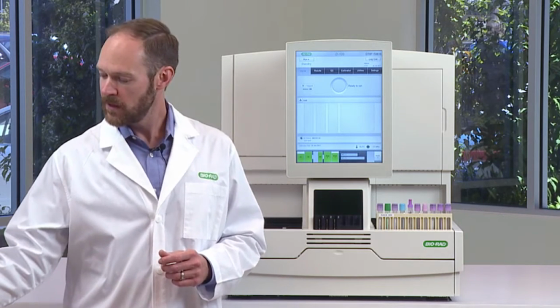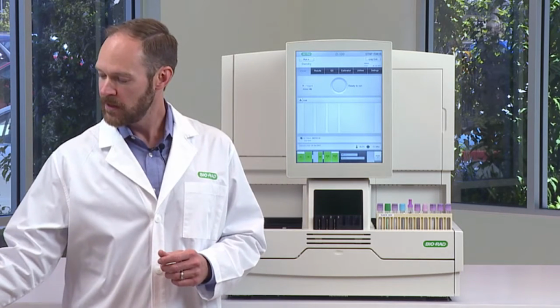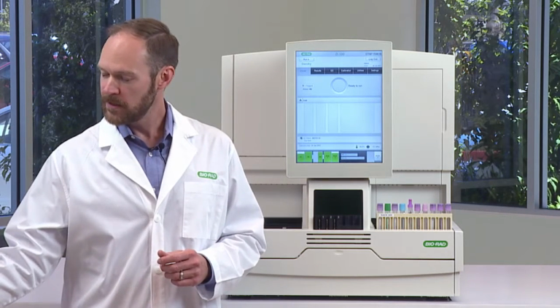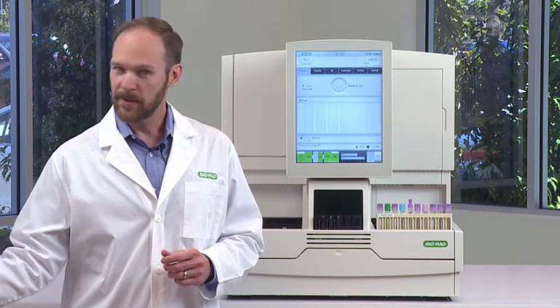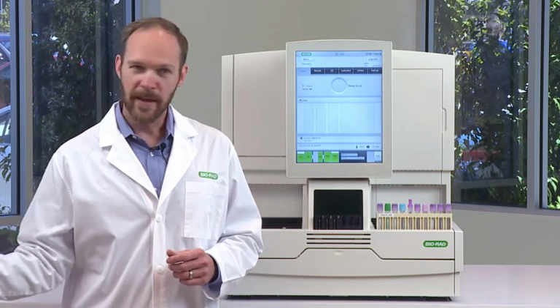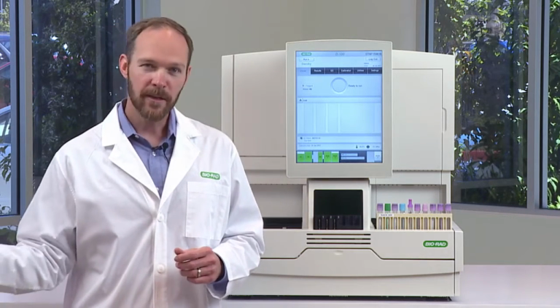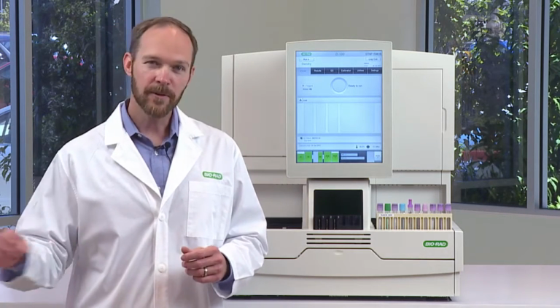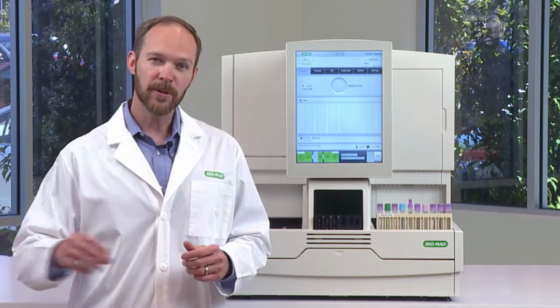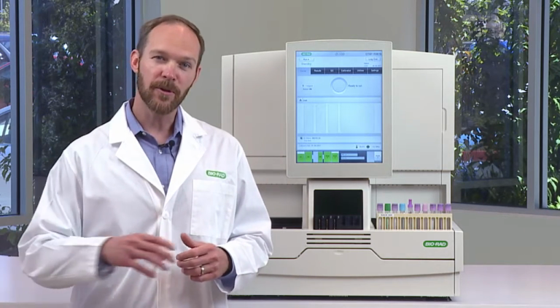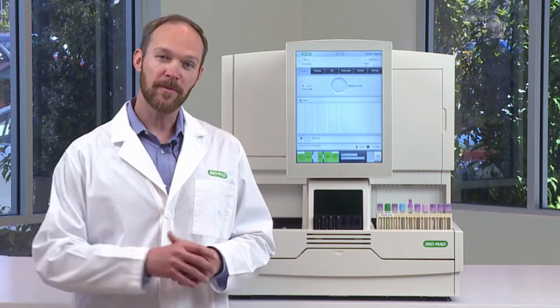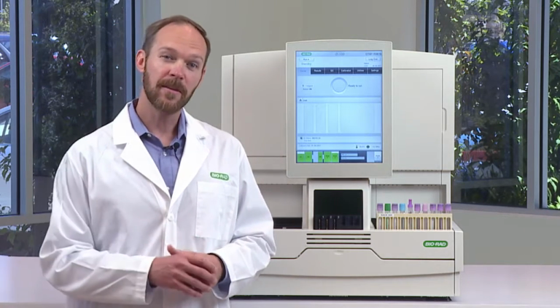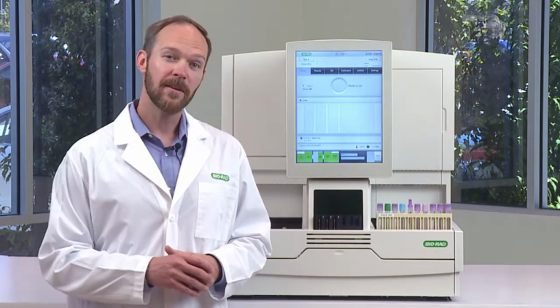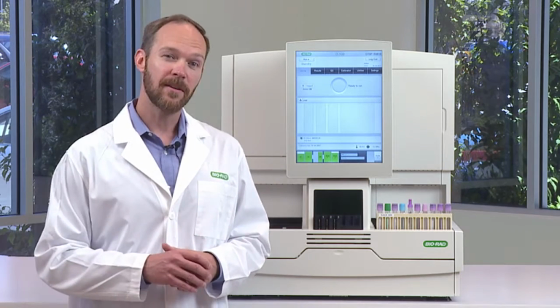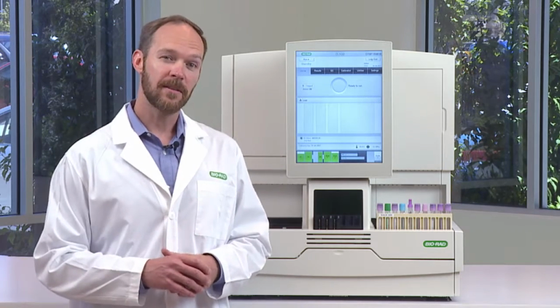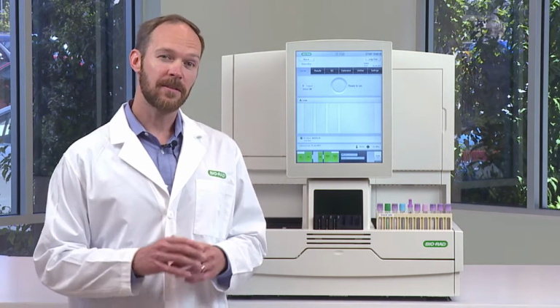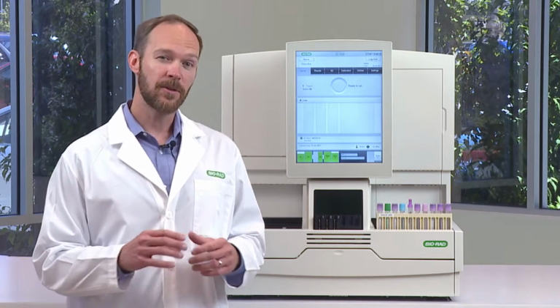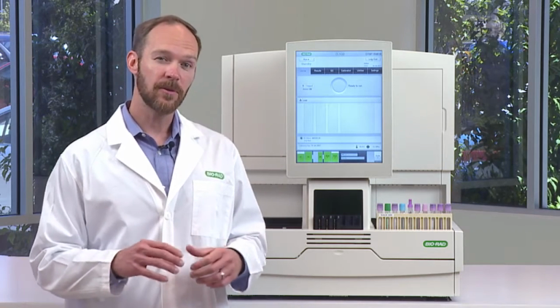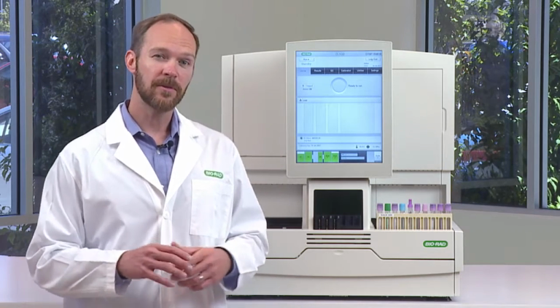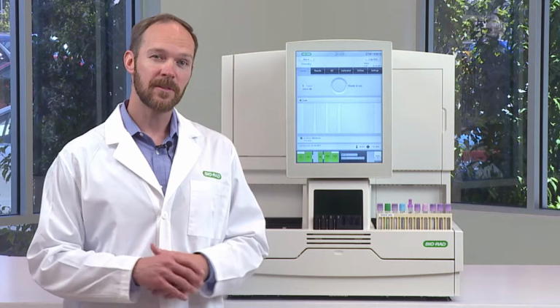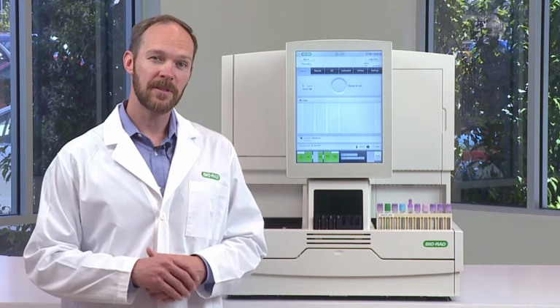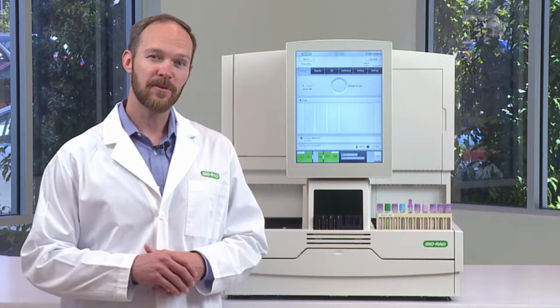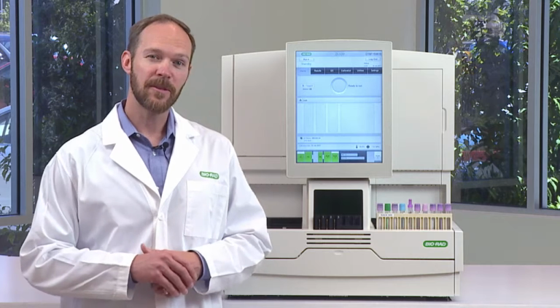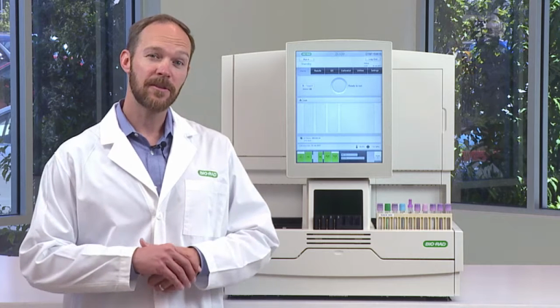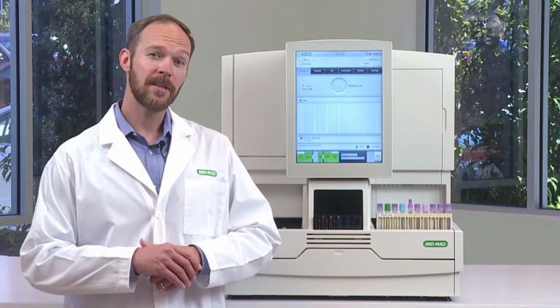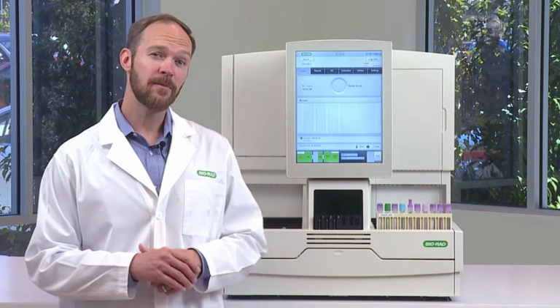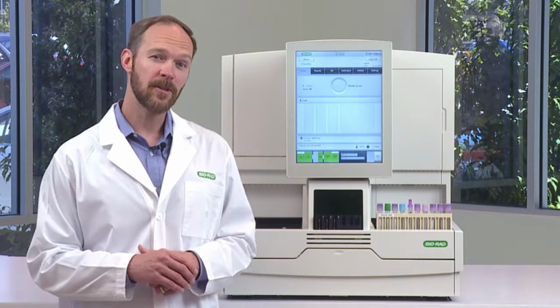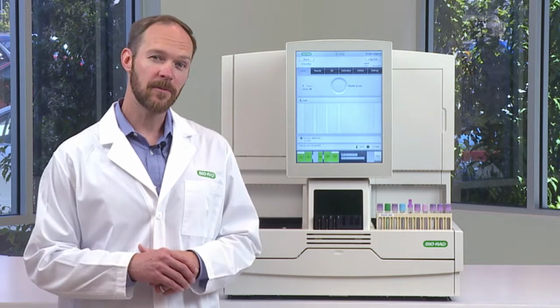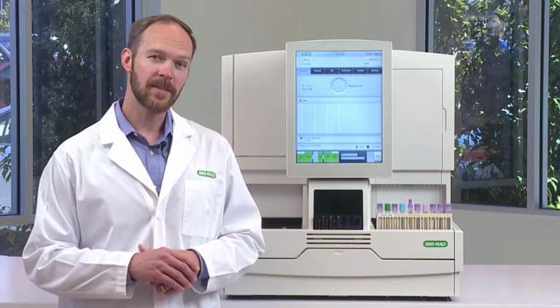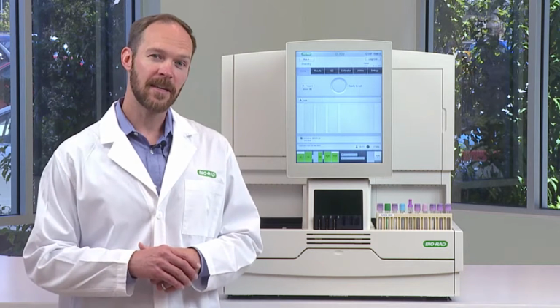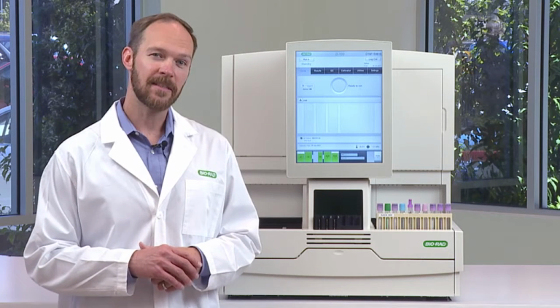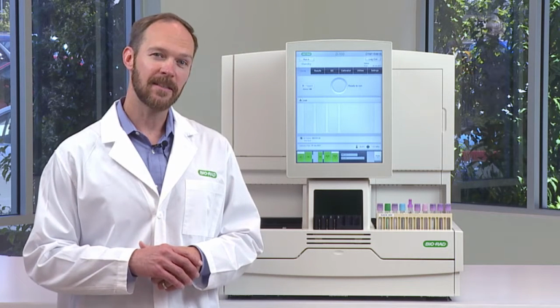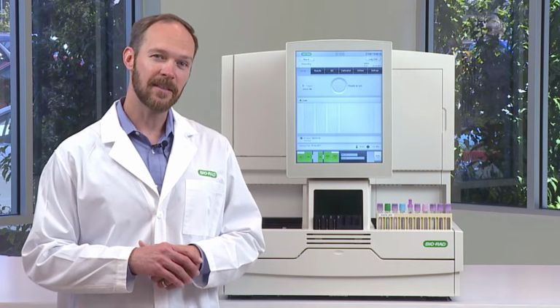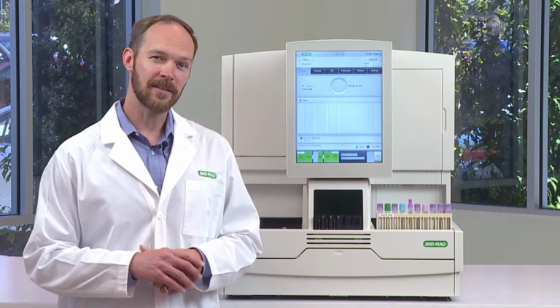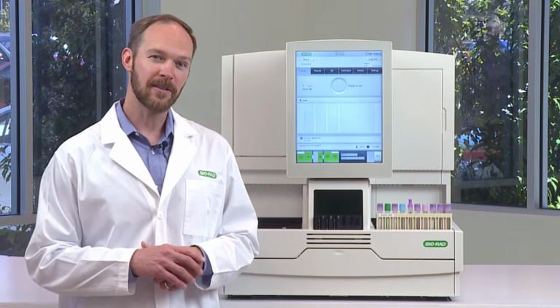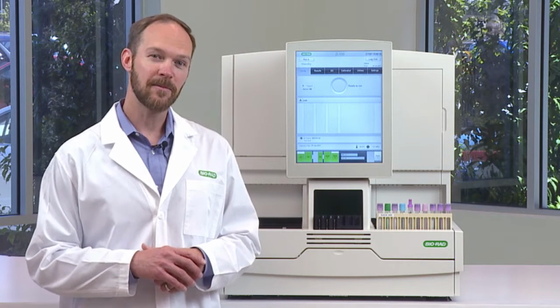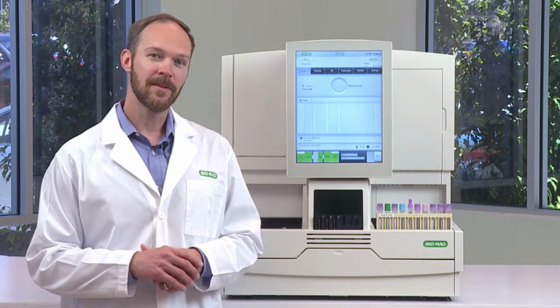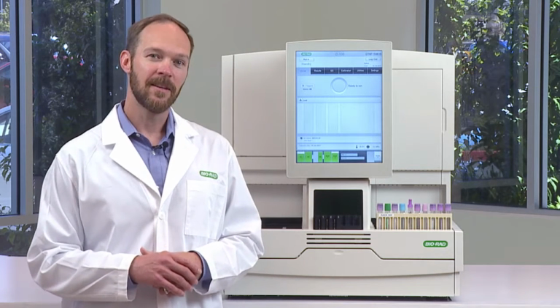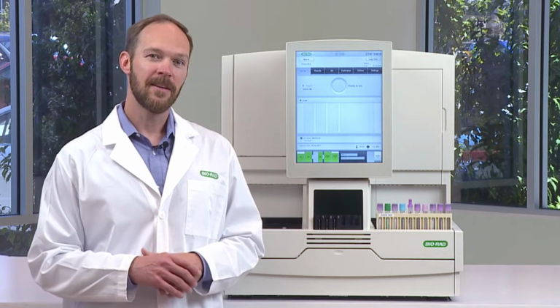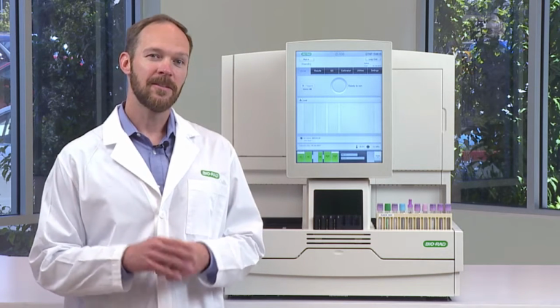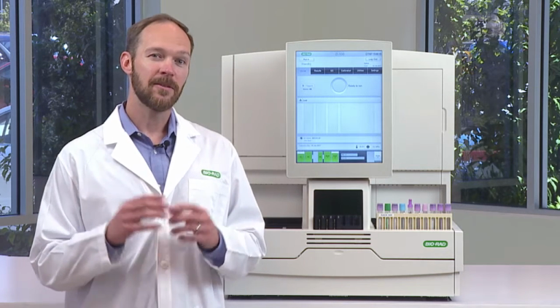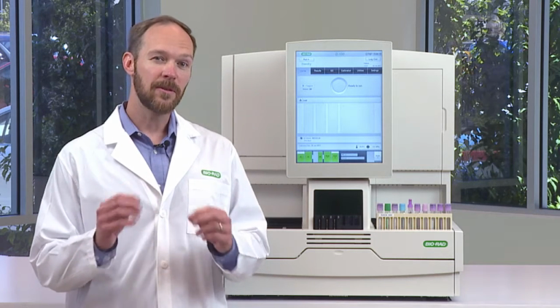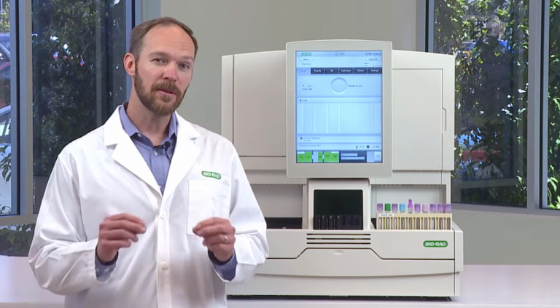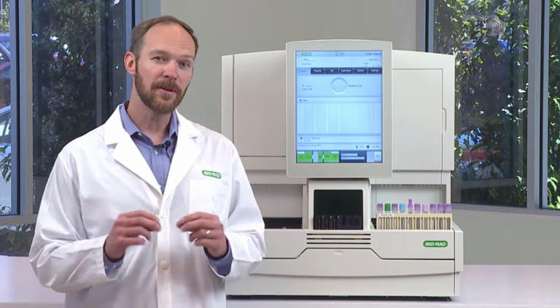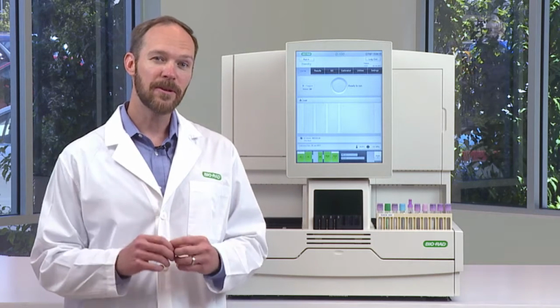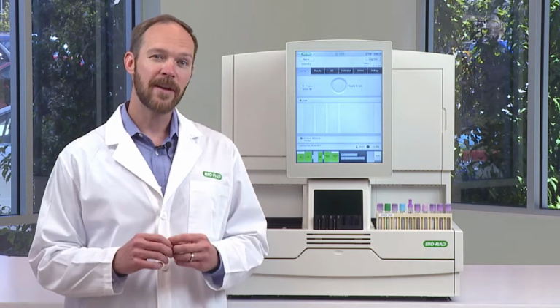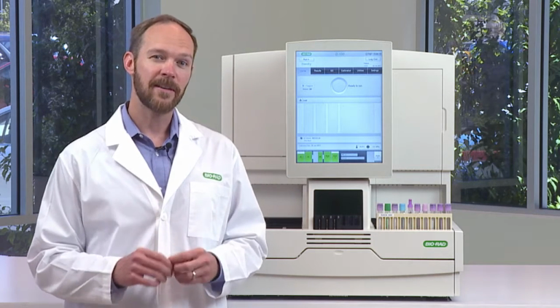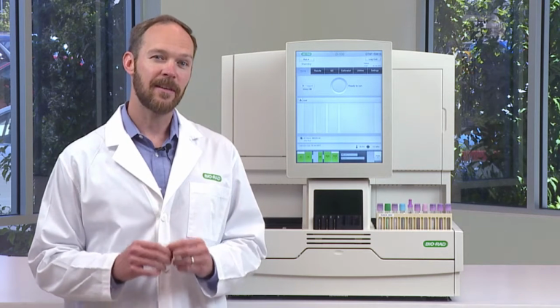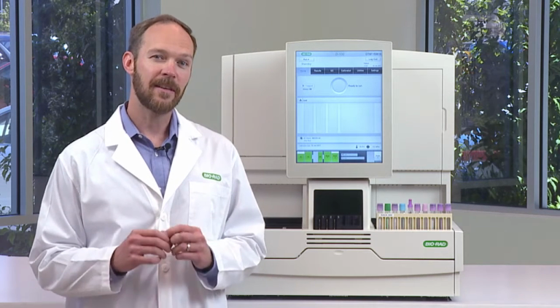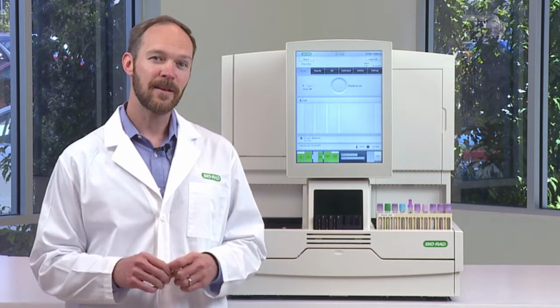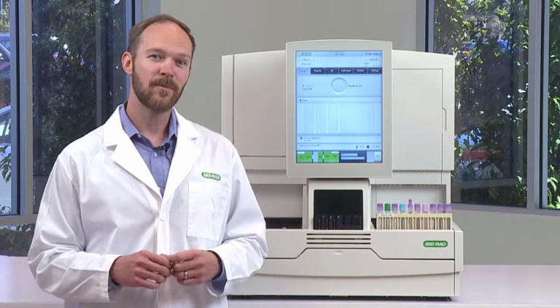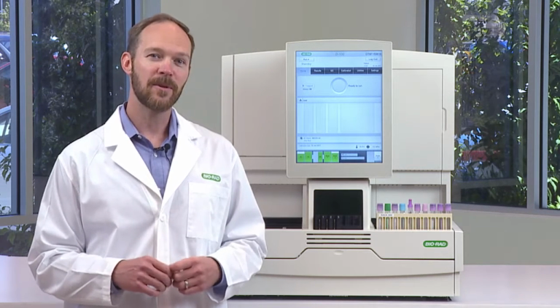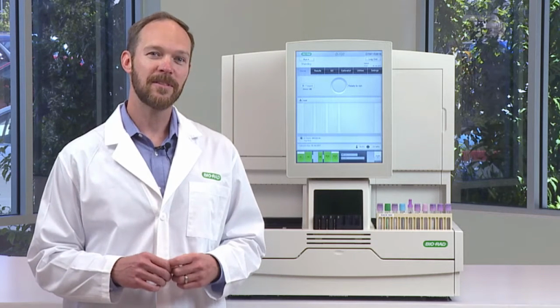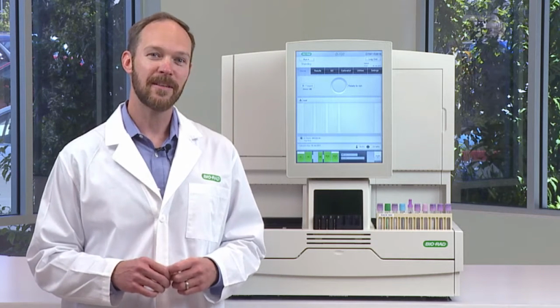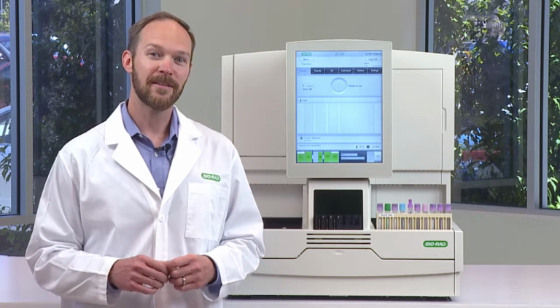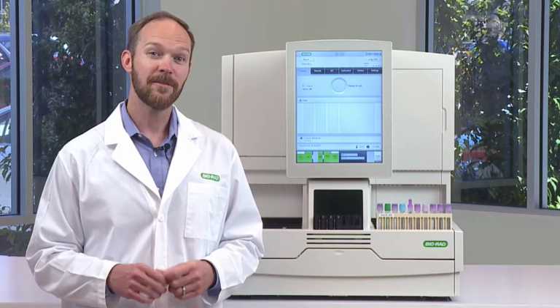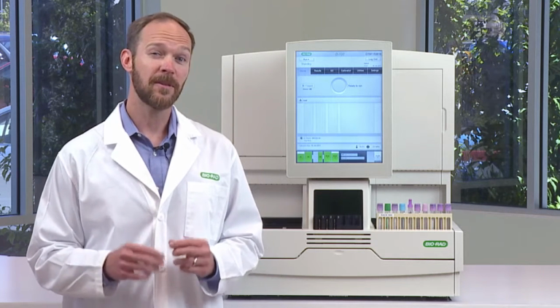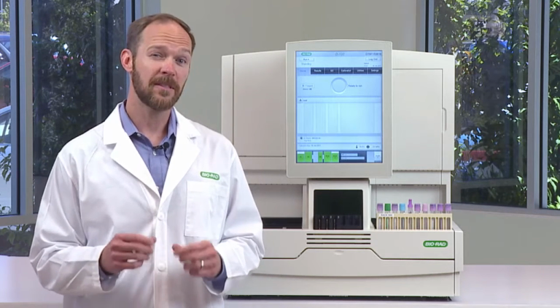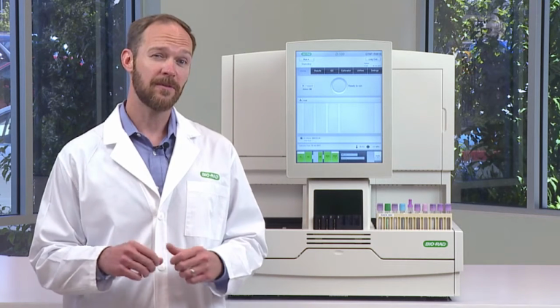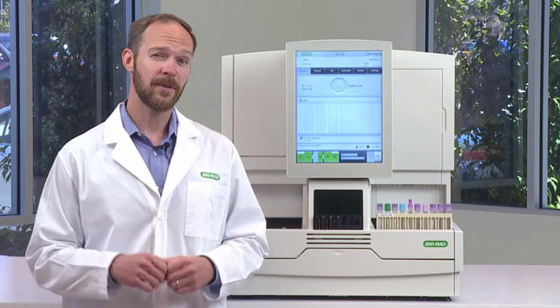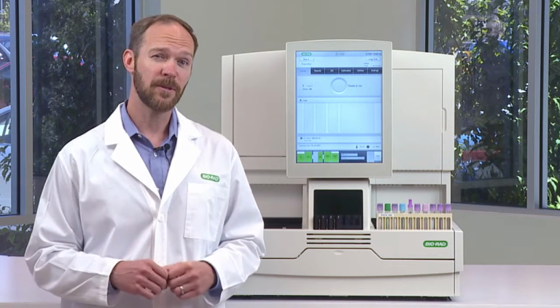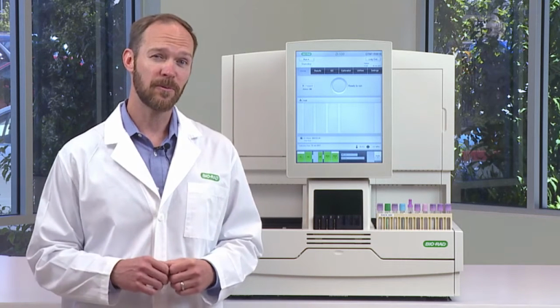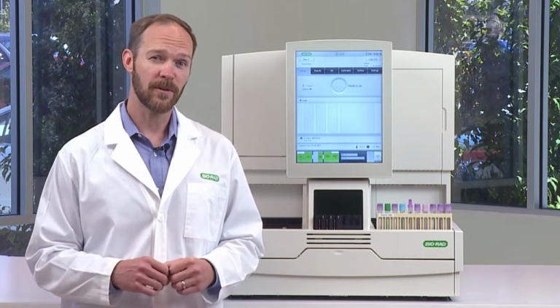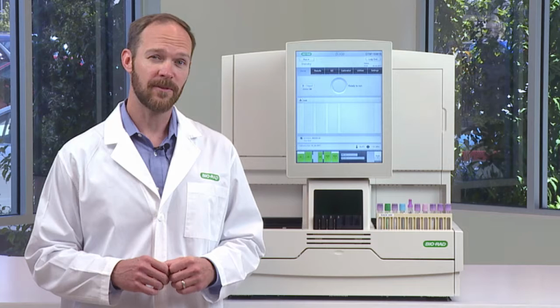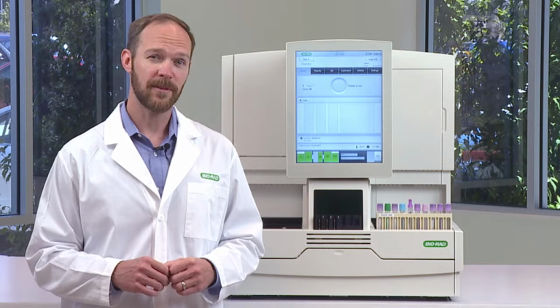Thank you for joining me on this tour of the D100 hemoglobin testing system, and learning how to get more done with its efficient workflow.